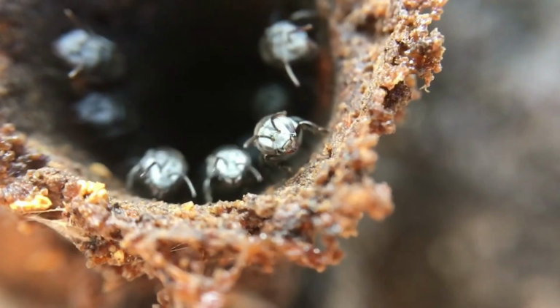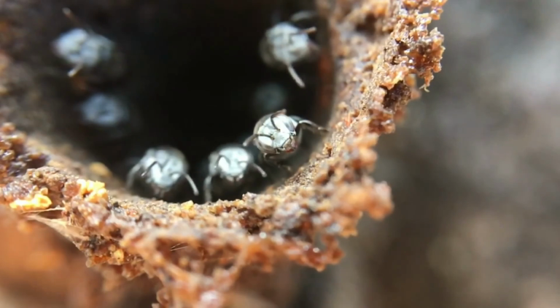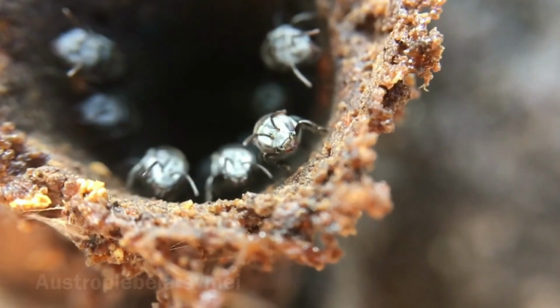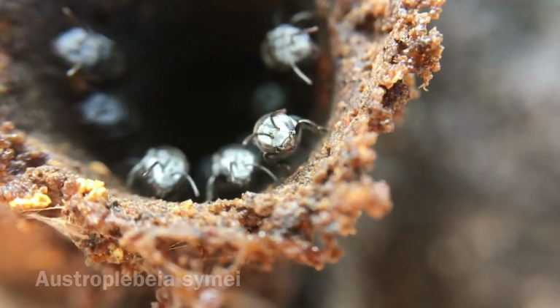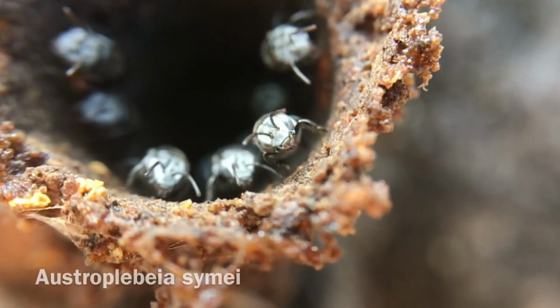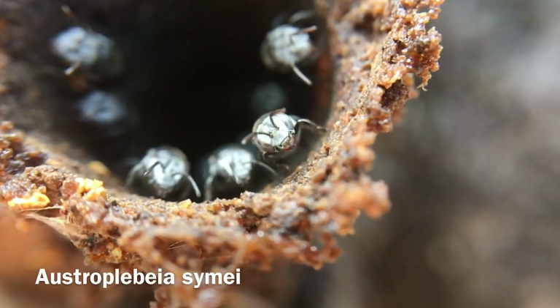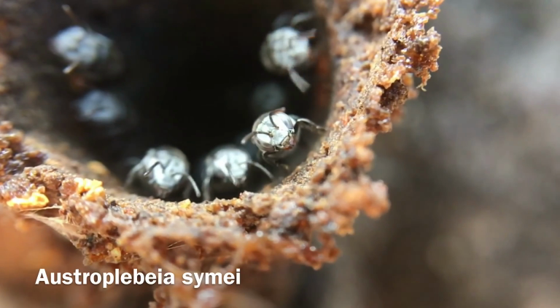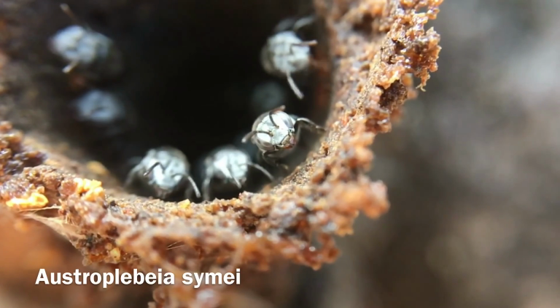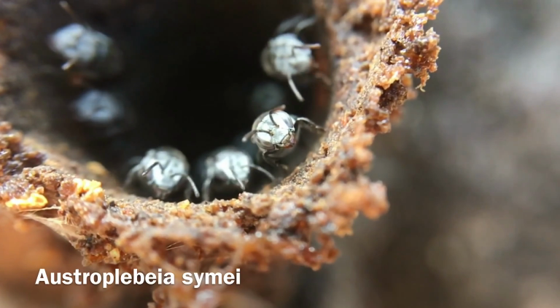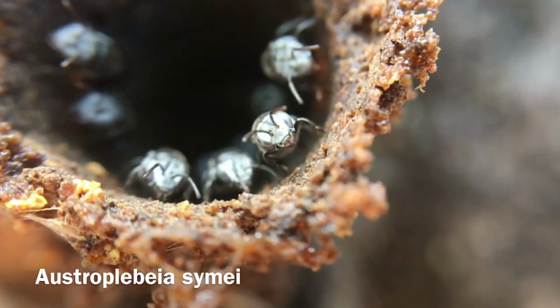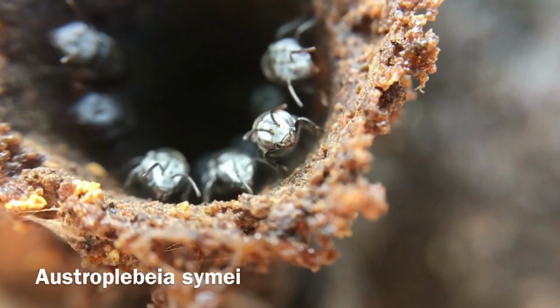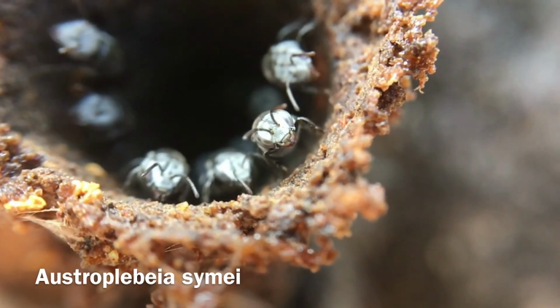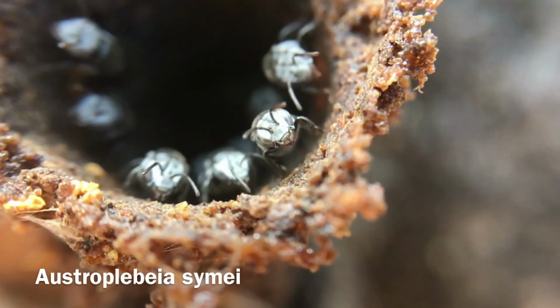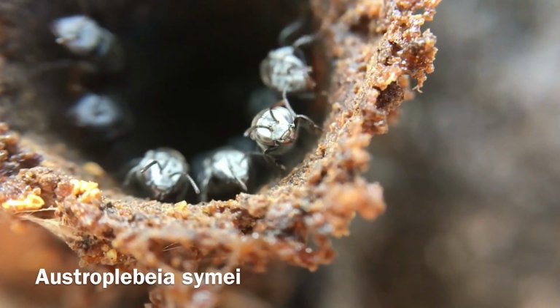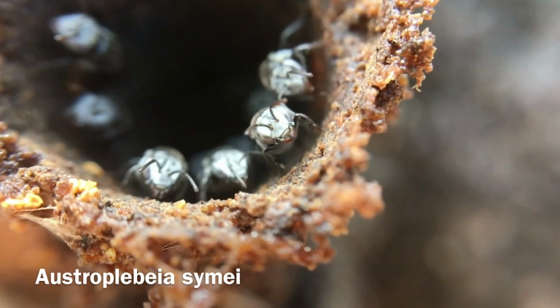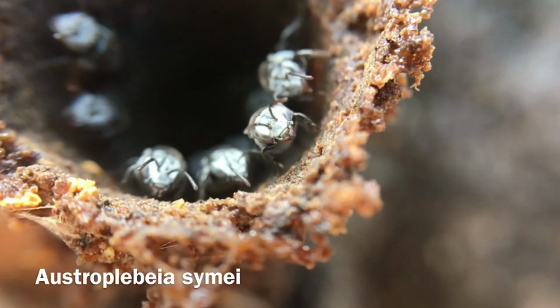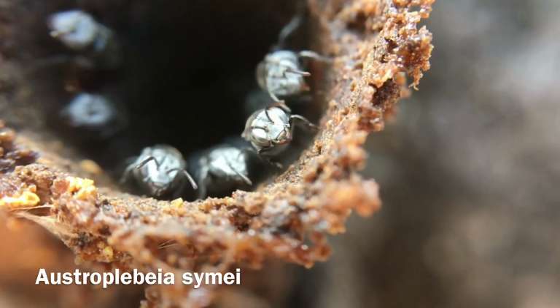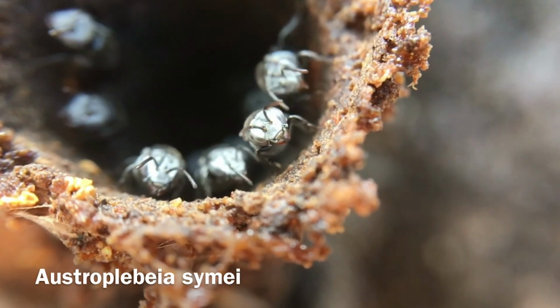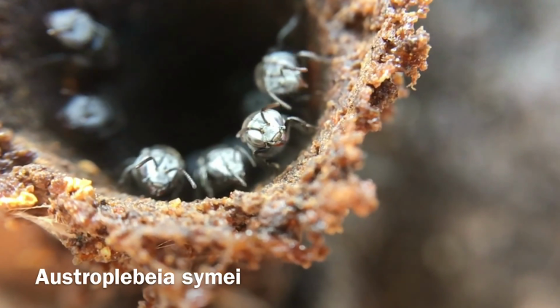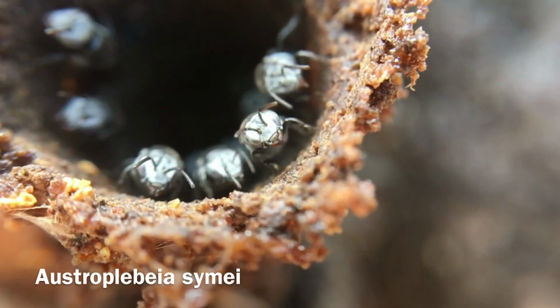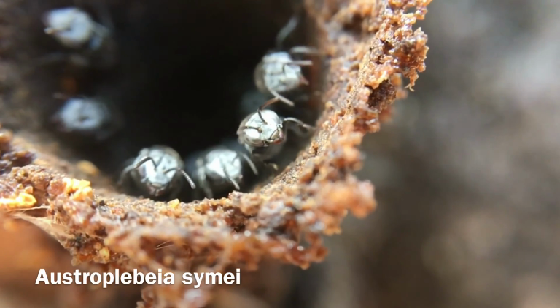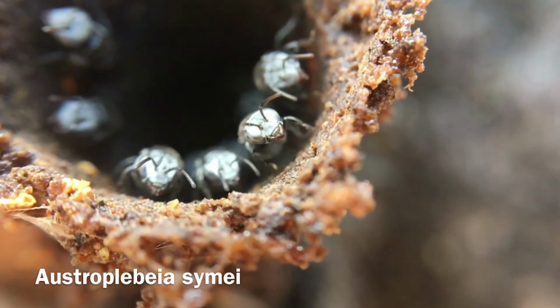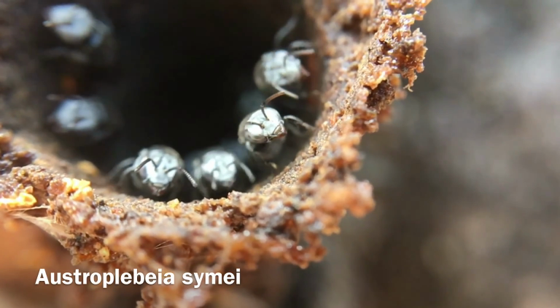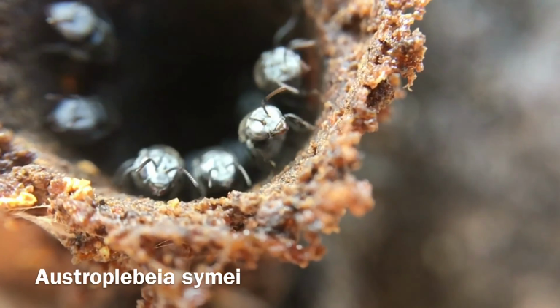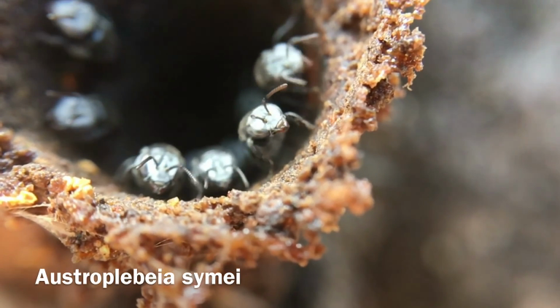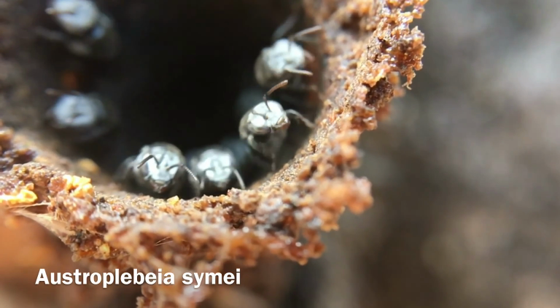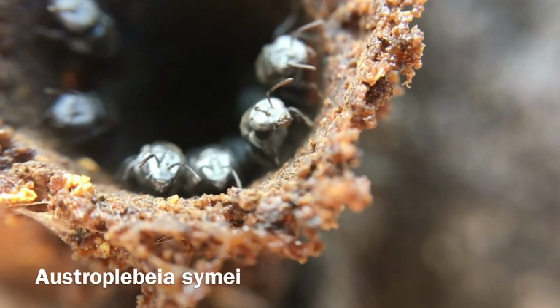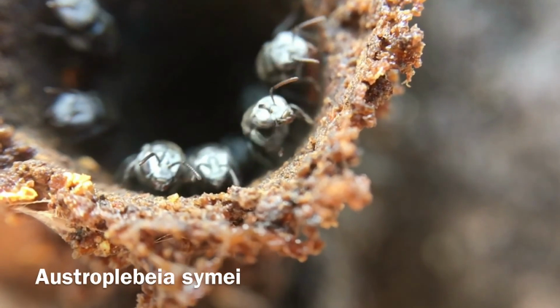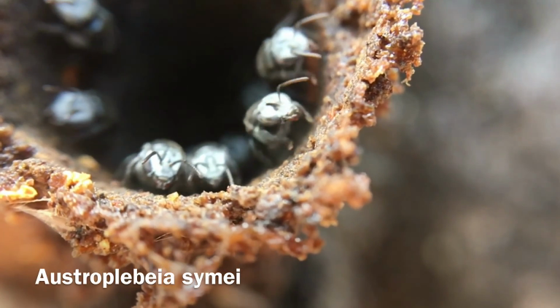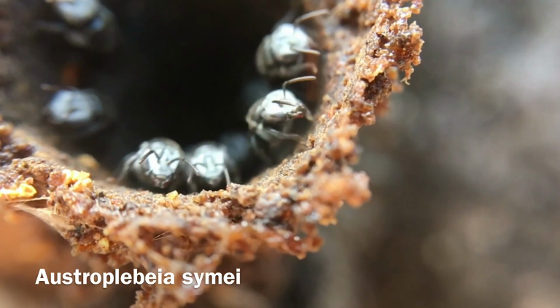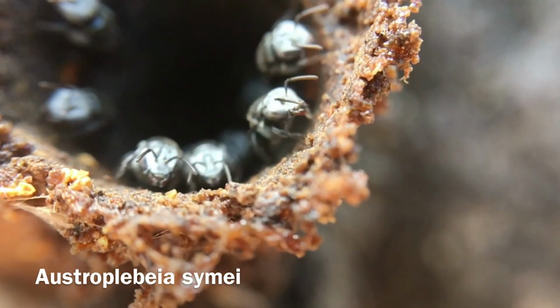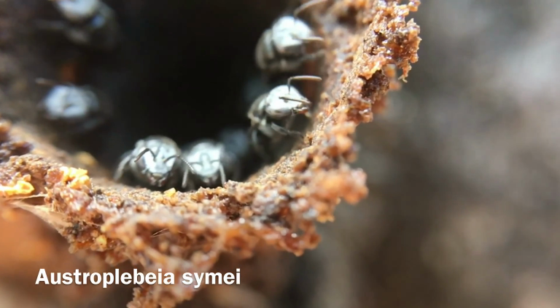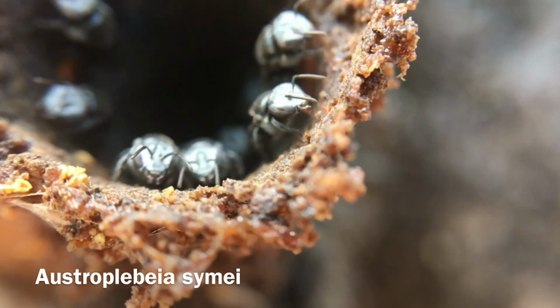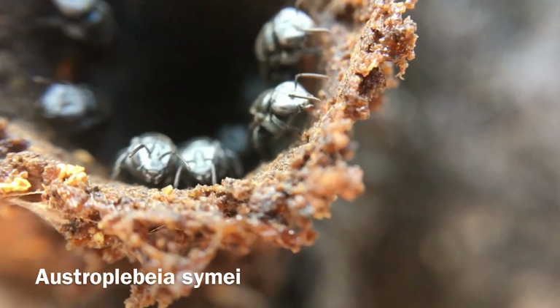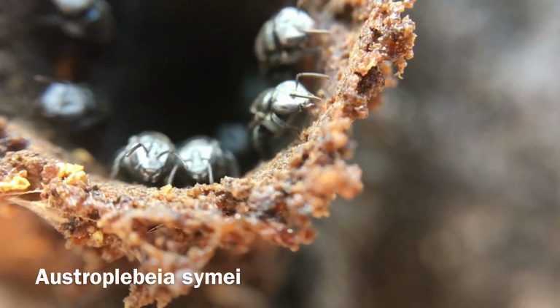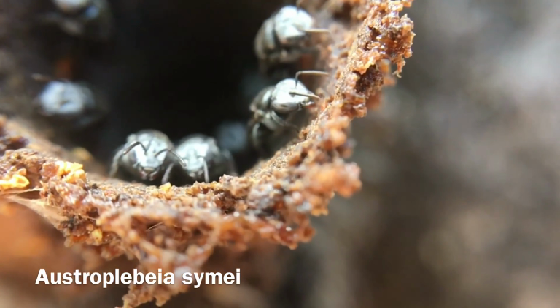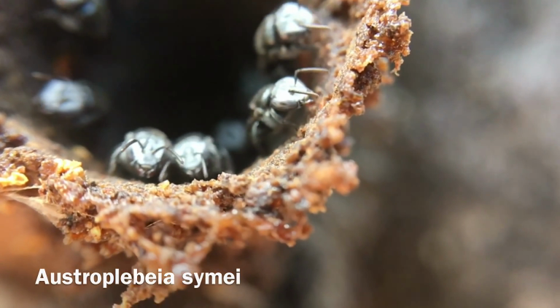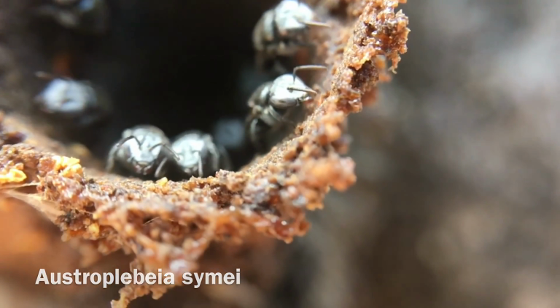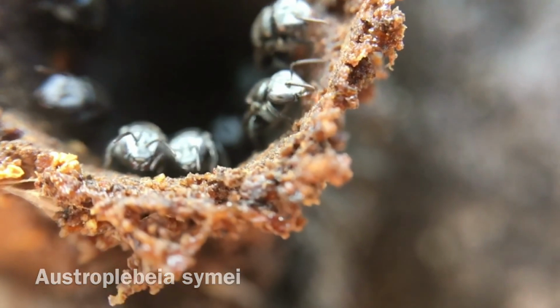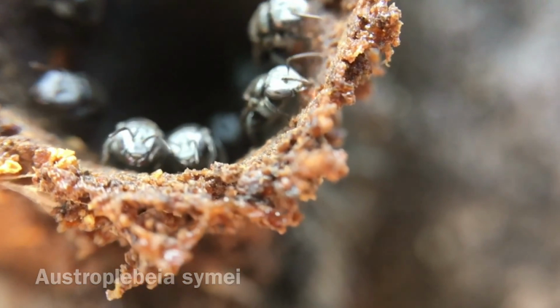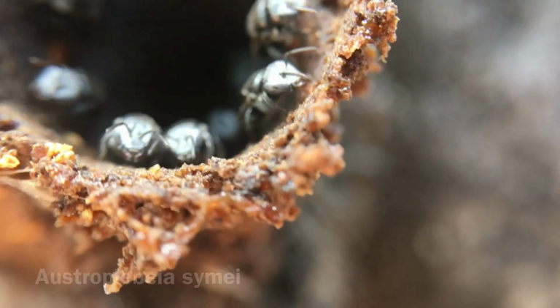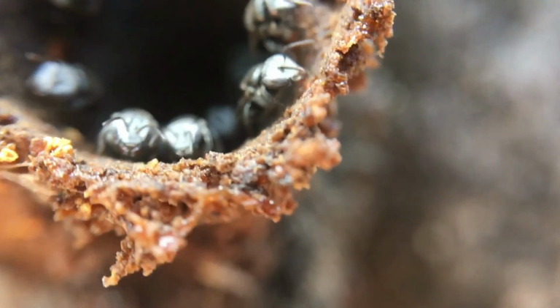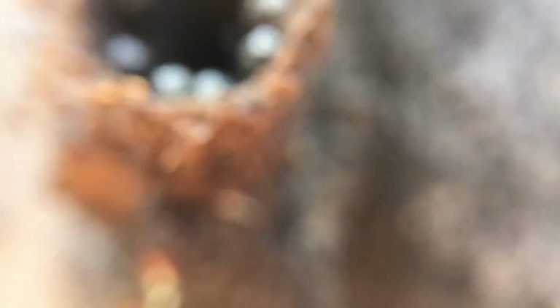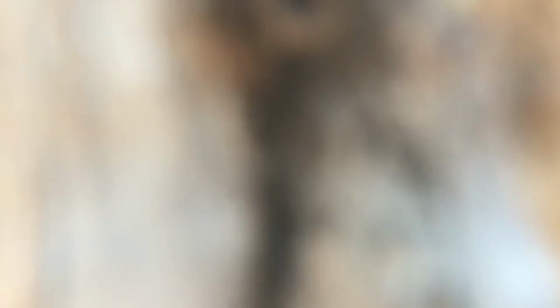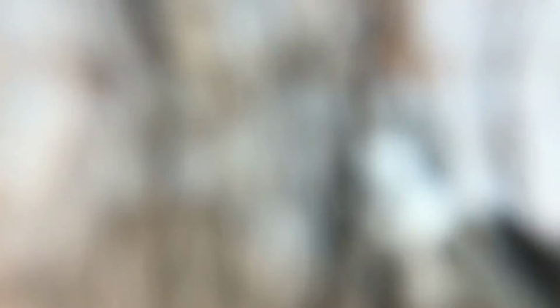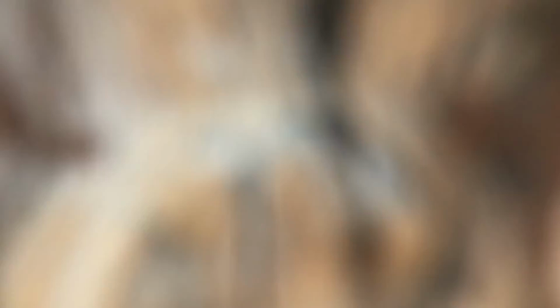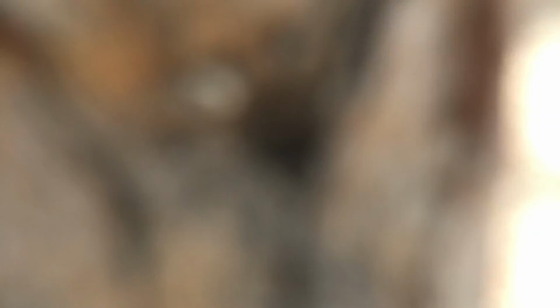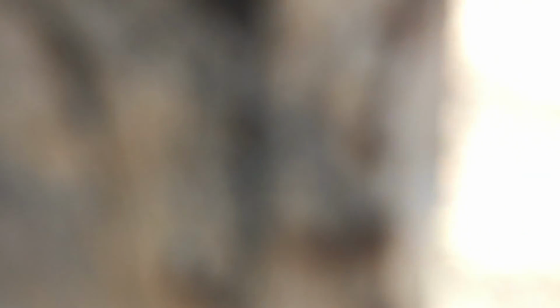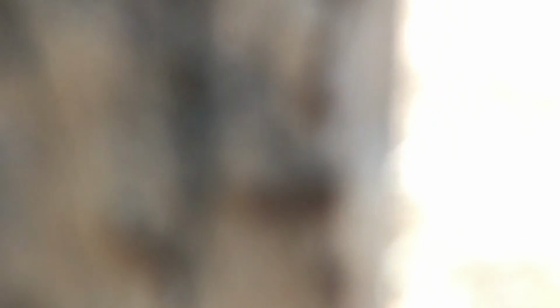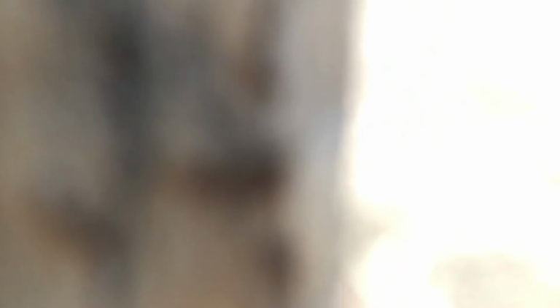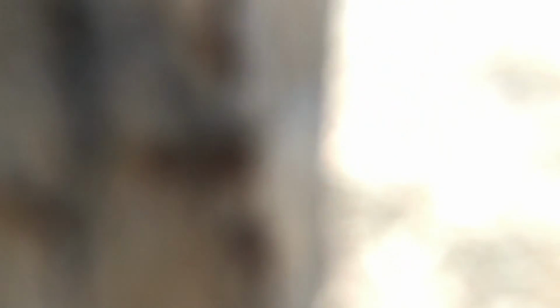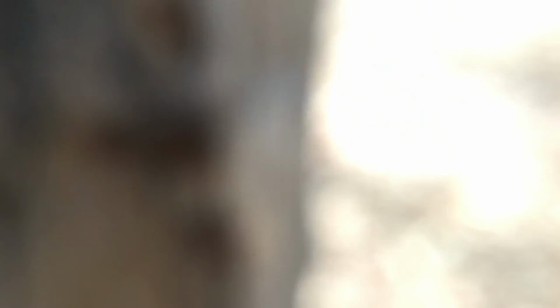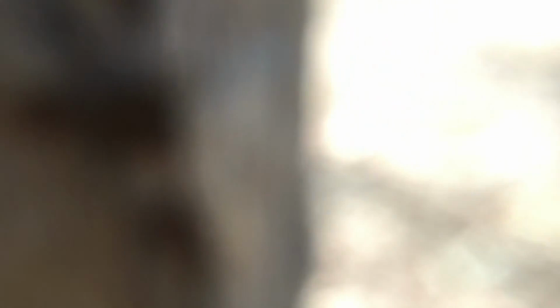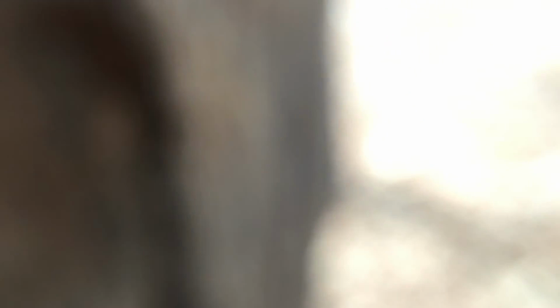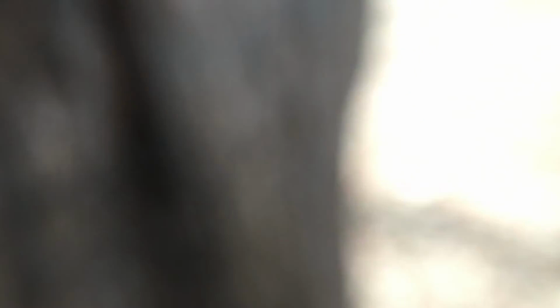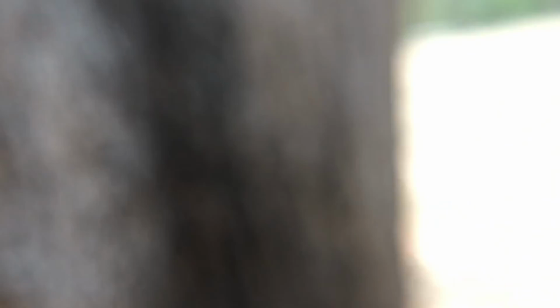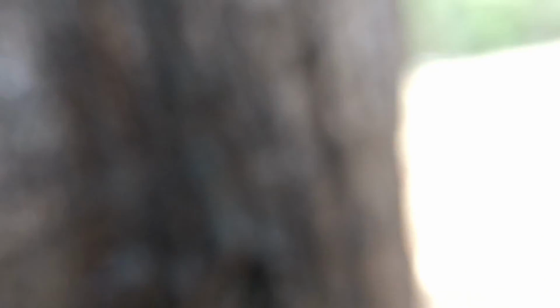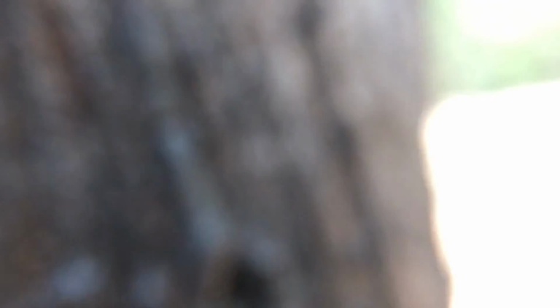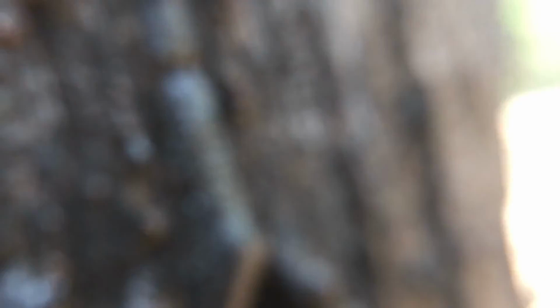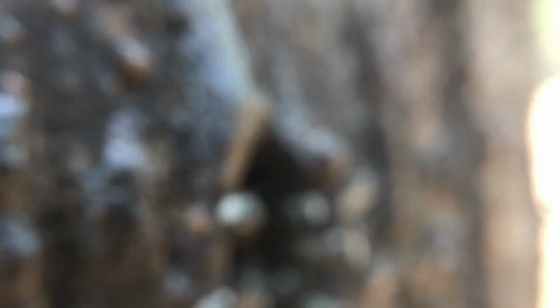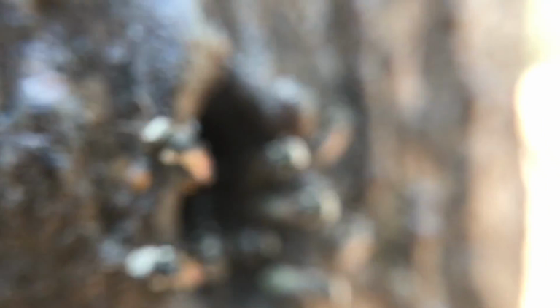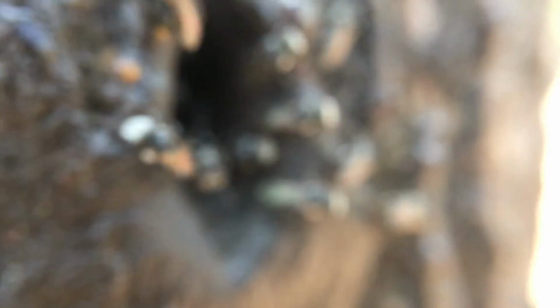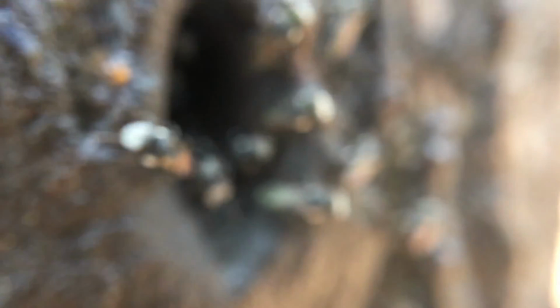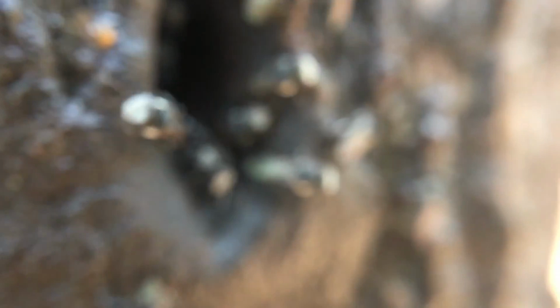On the way out, Lewis and Charlie, his brother, decided to show us a few more hives. Overall, it was a pretty great trip.